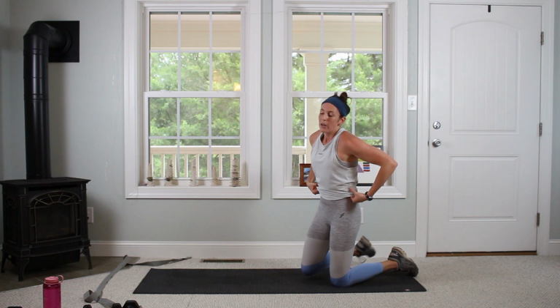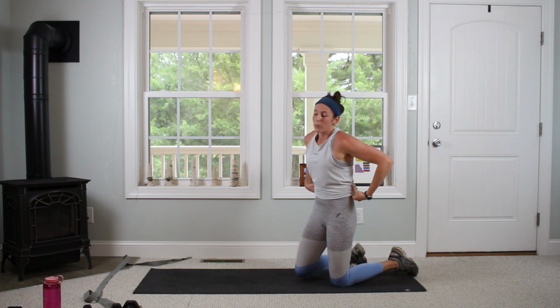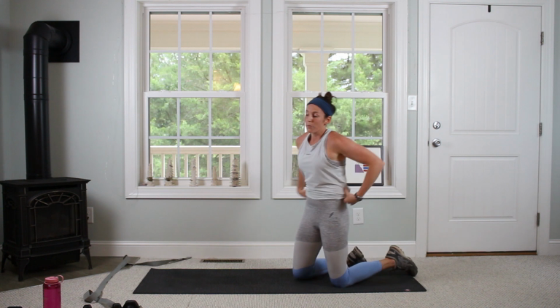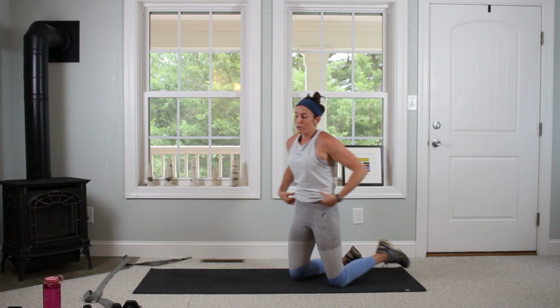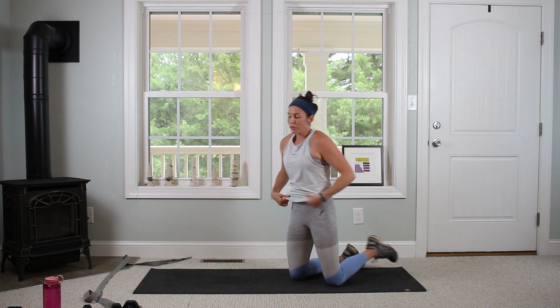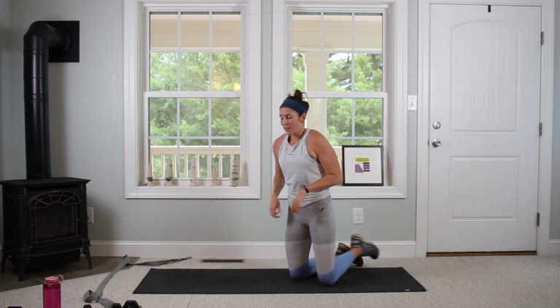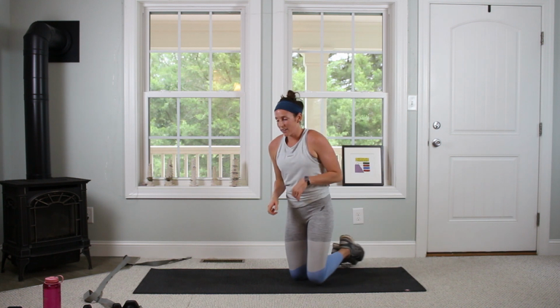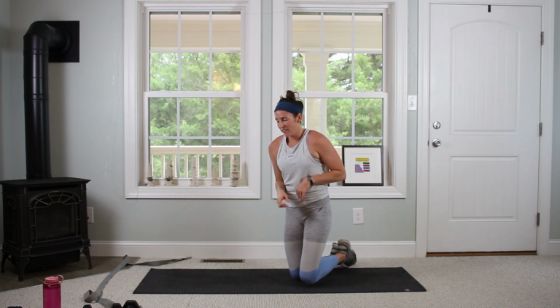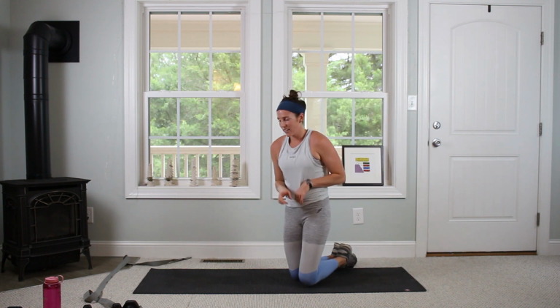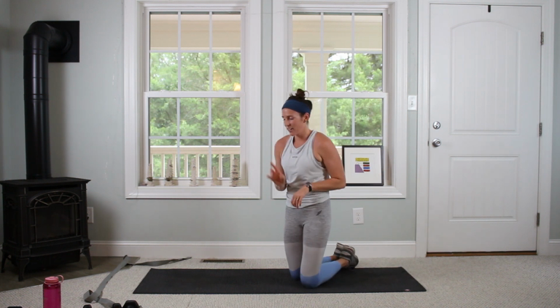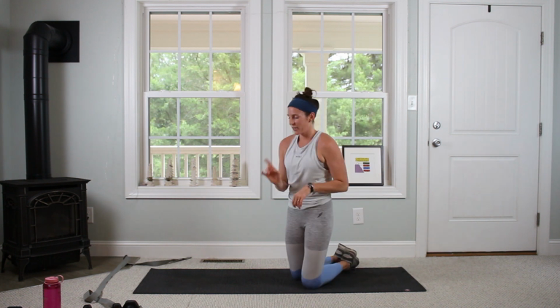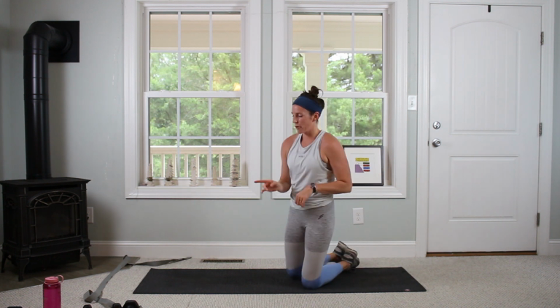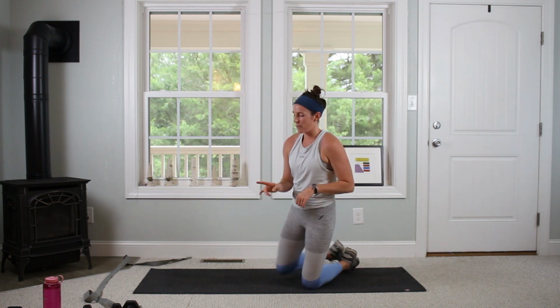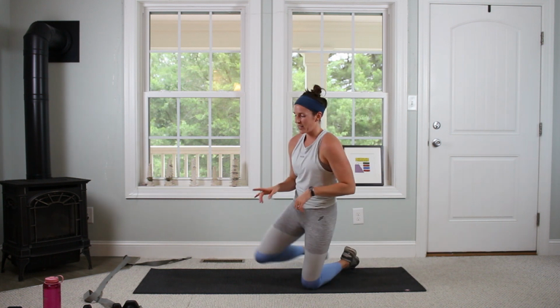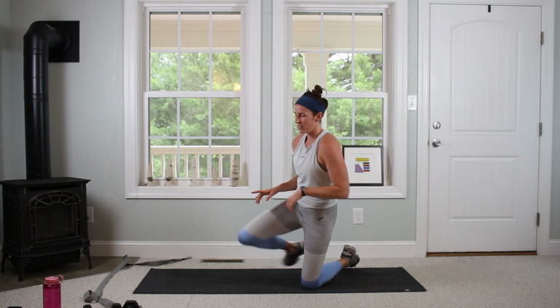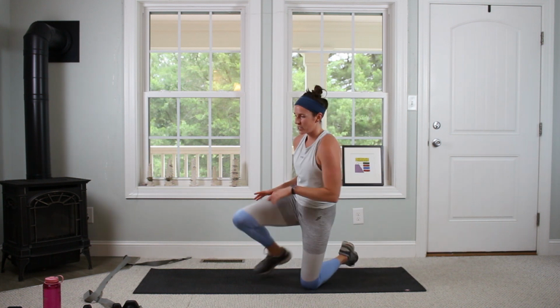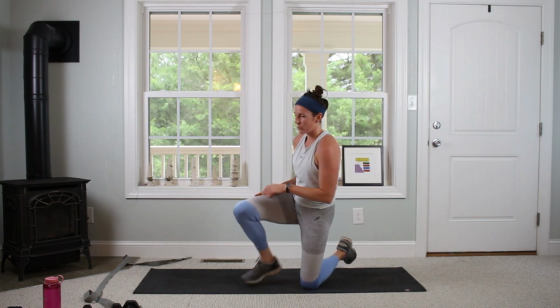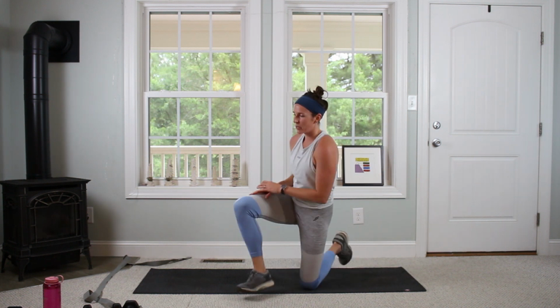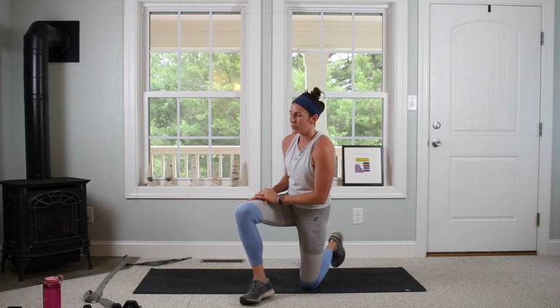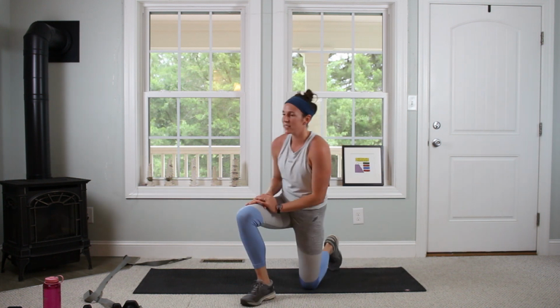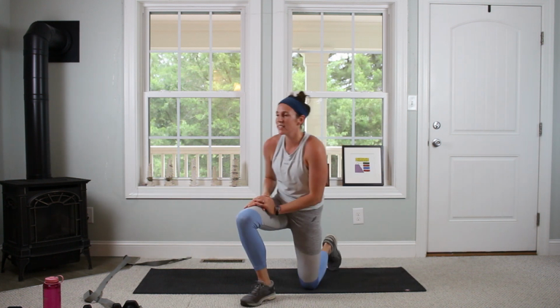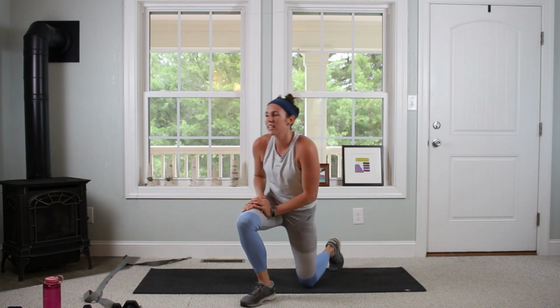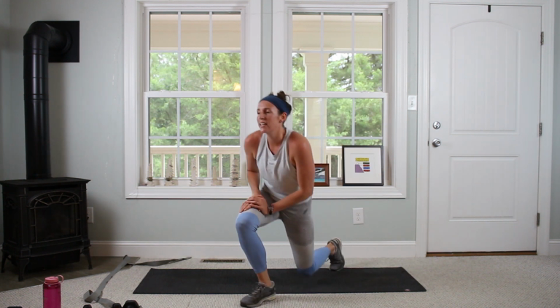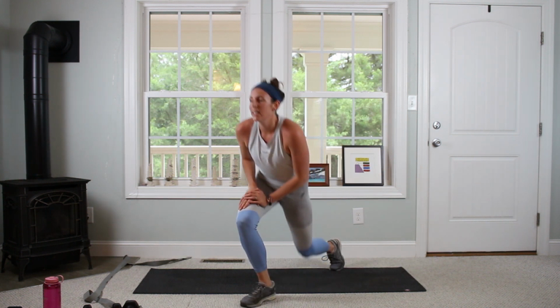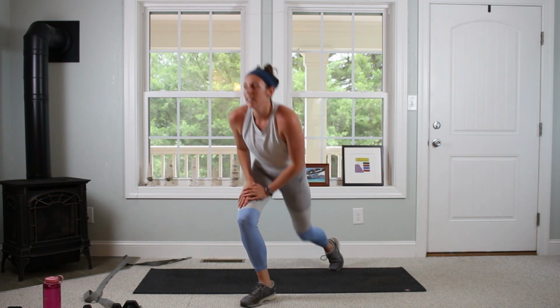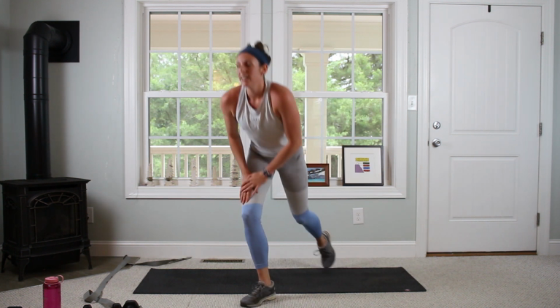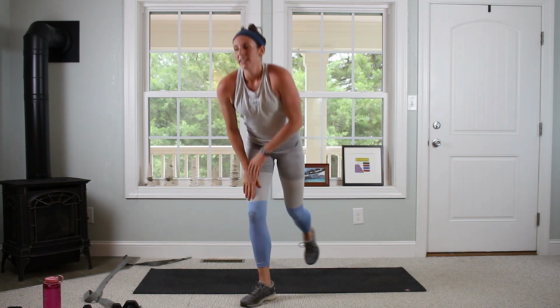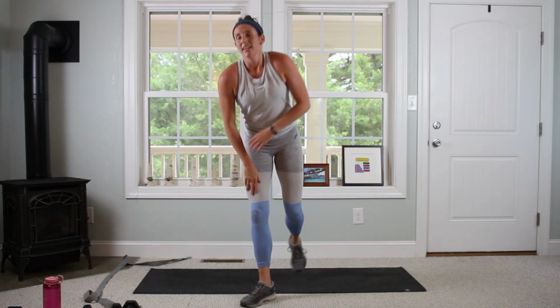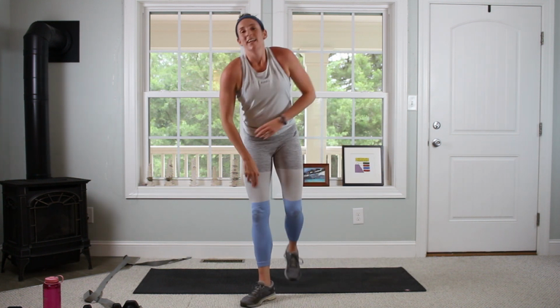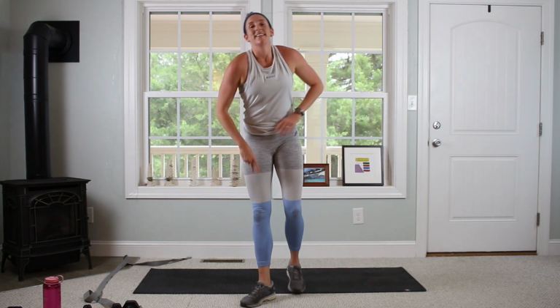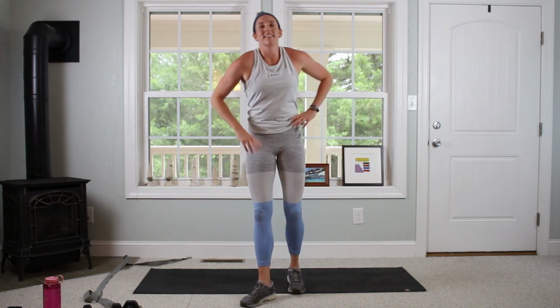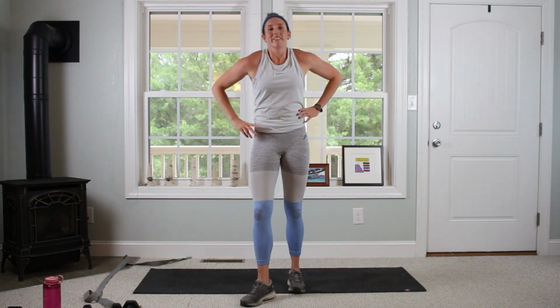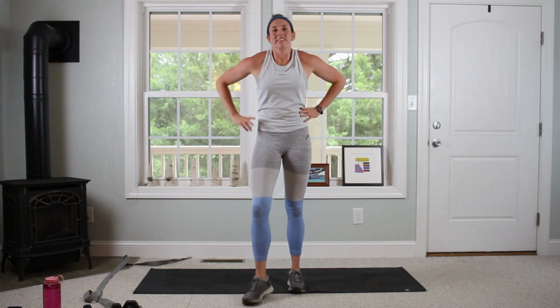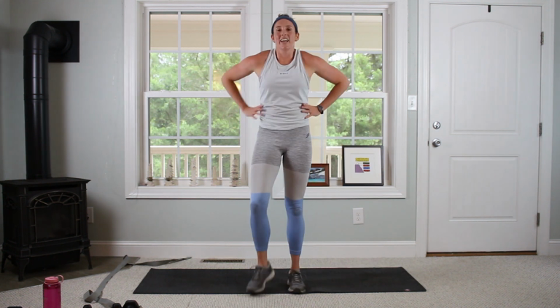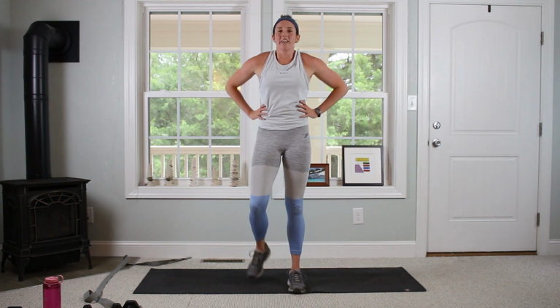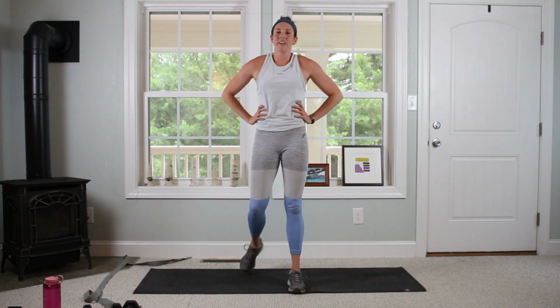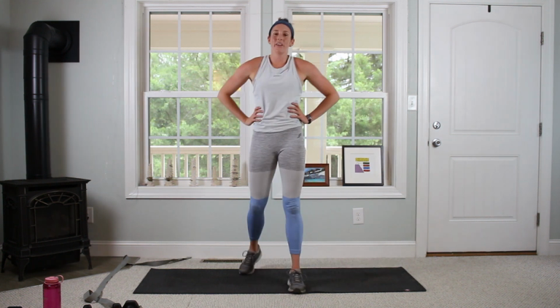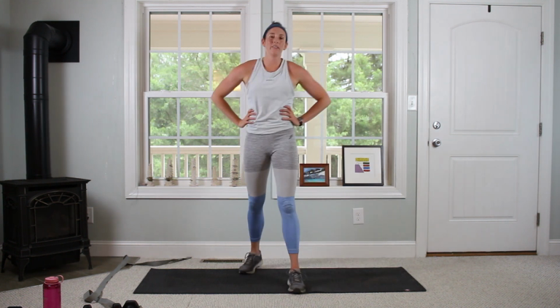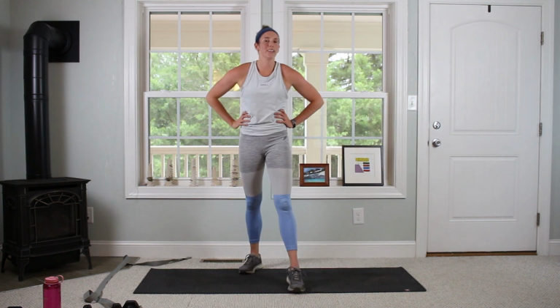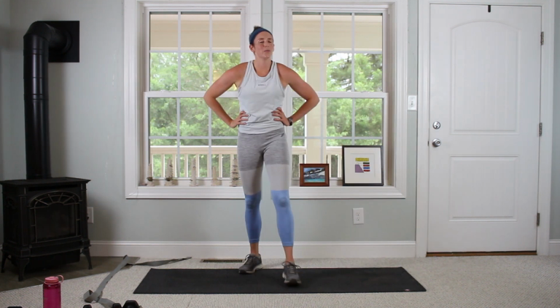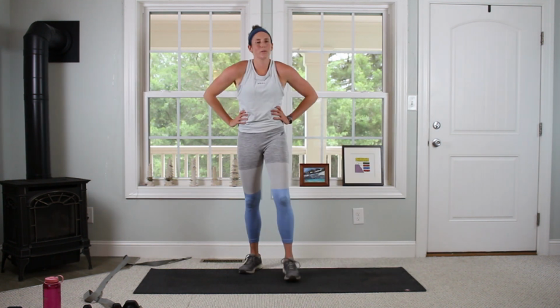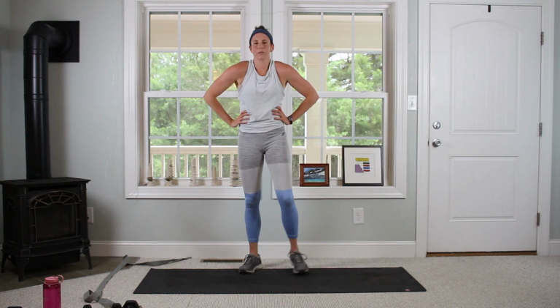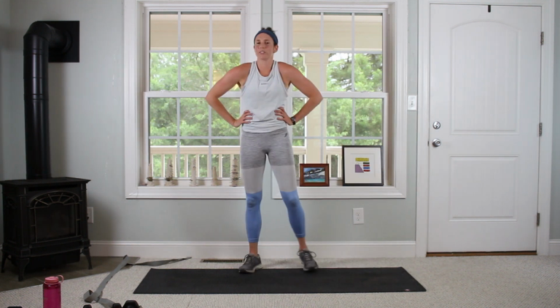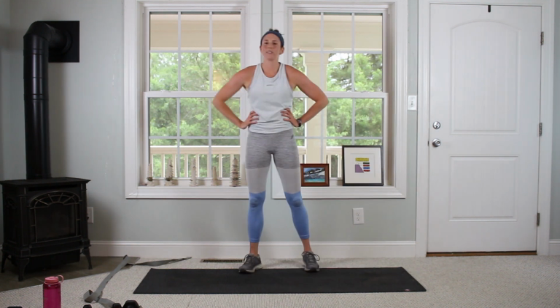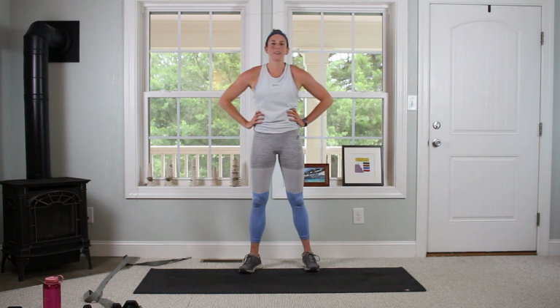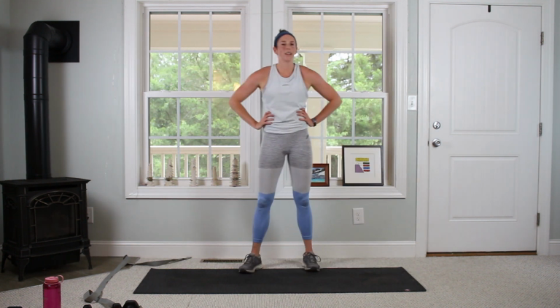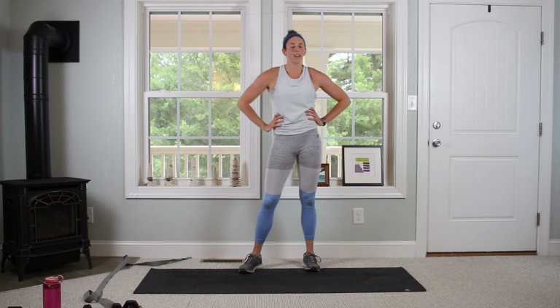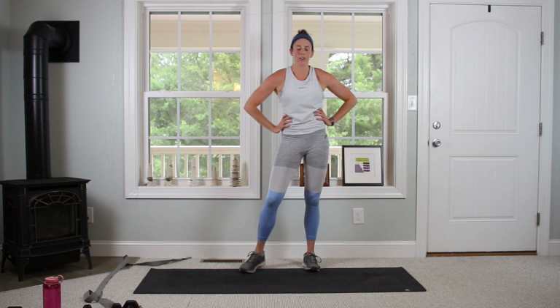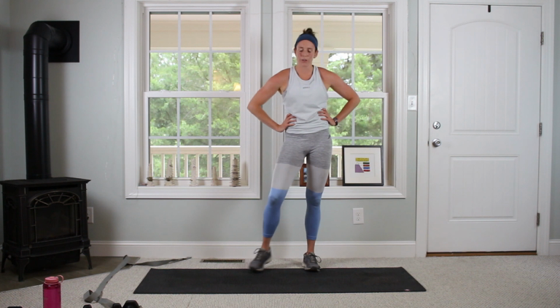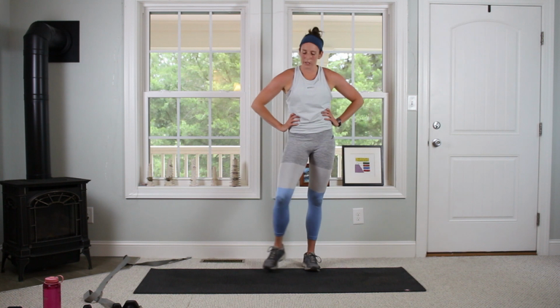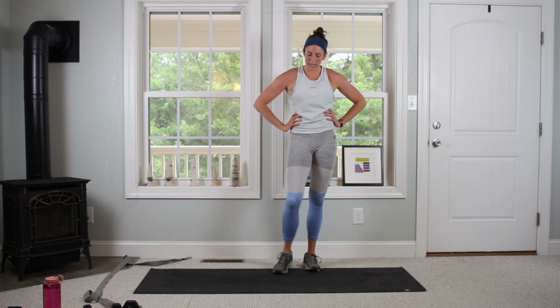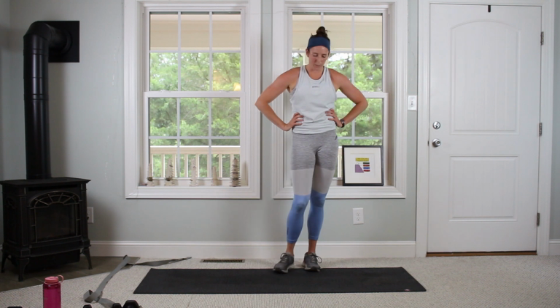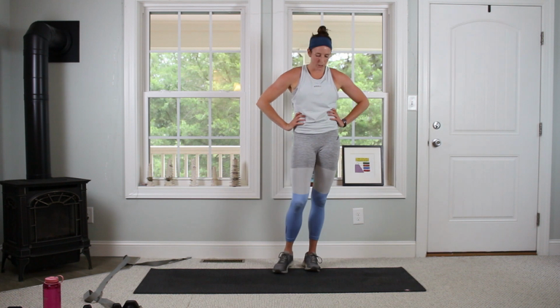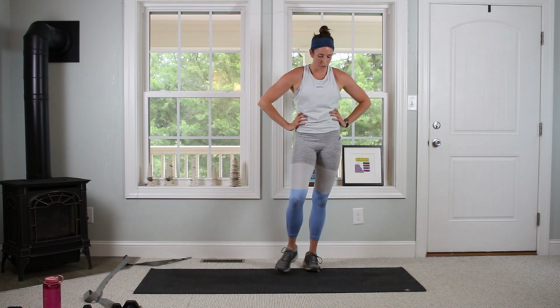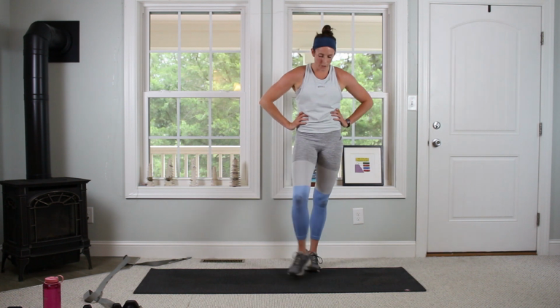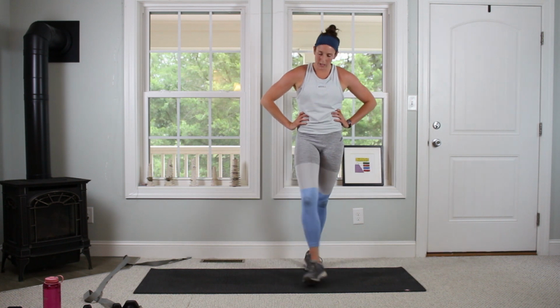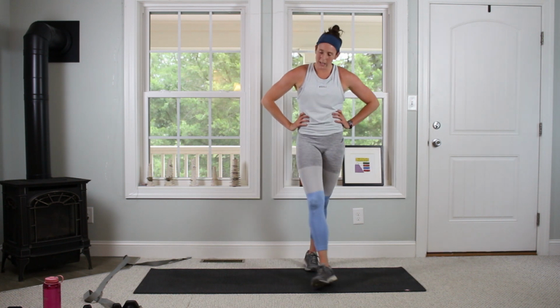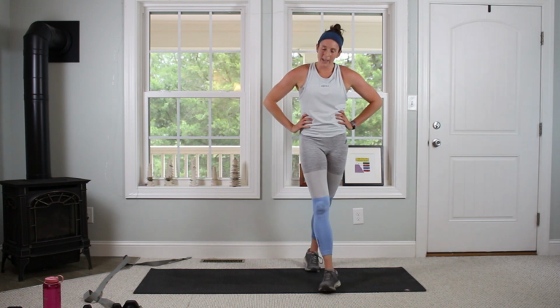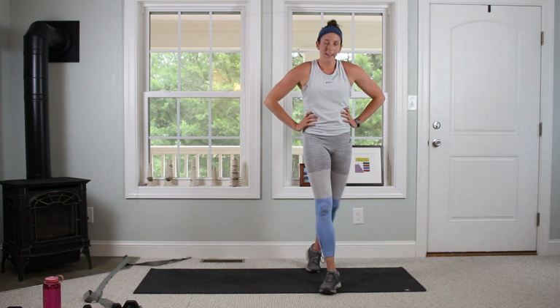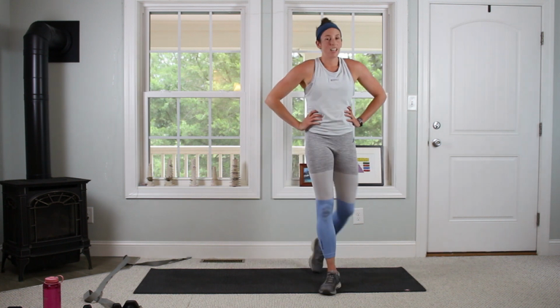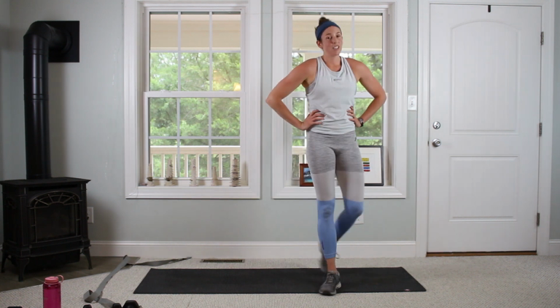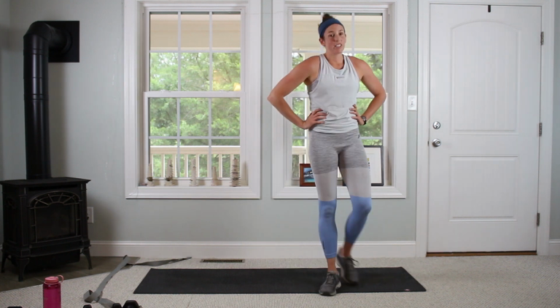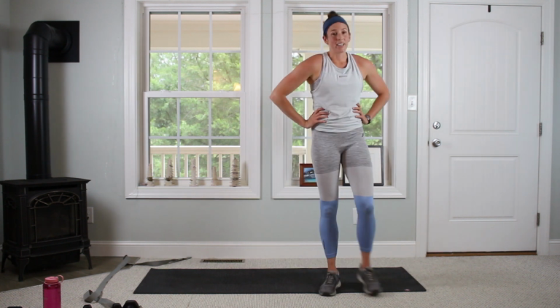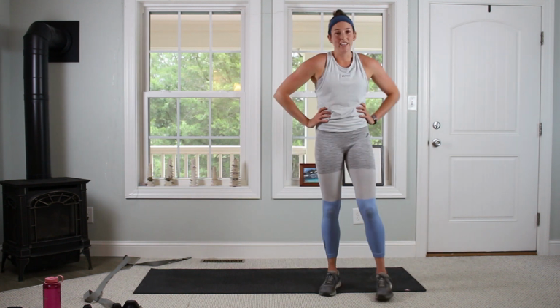30-second breather, one more round. Going back to the 21s, and after that we've got one more circuit three times through — and you're done.